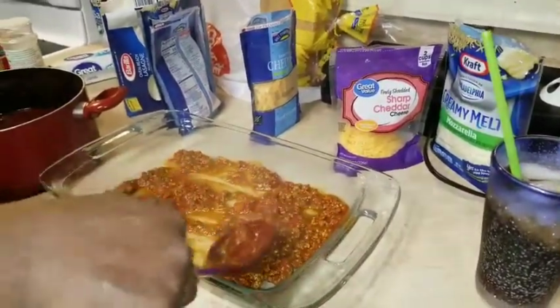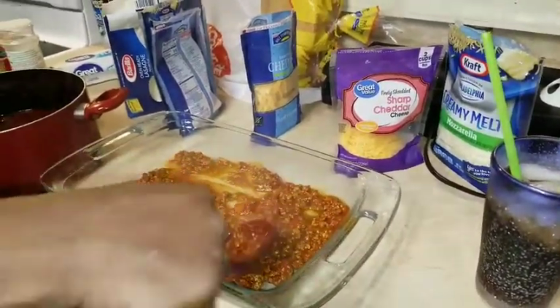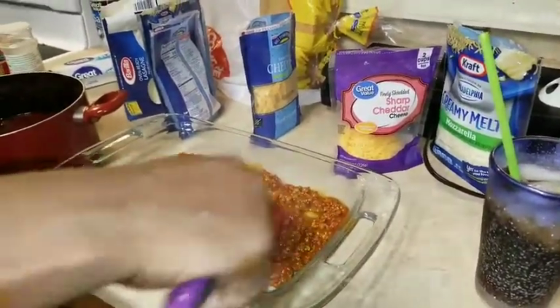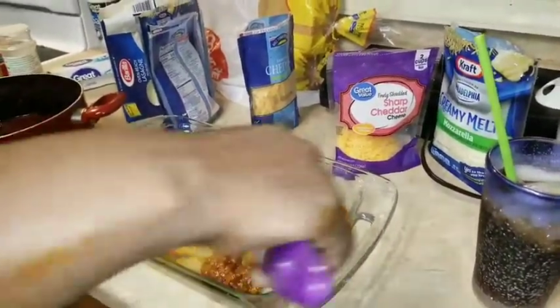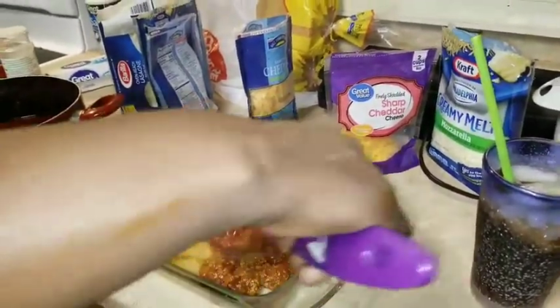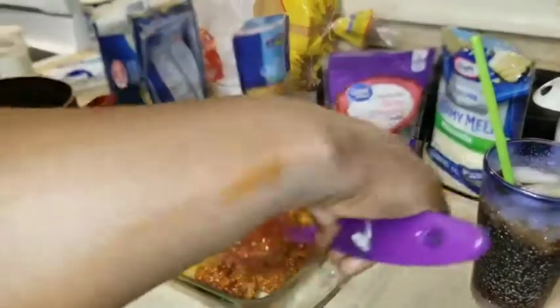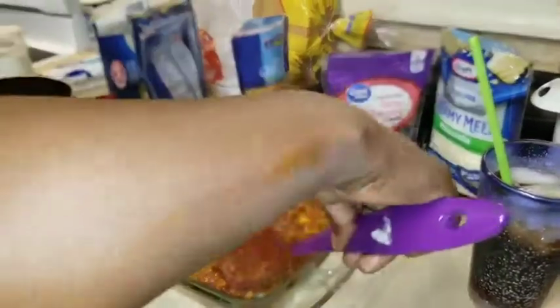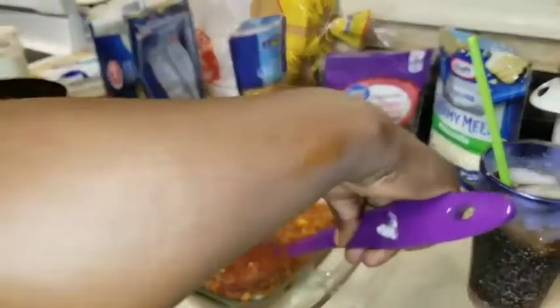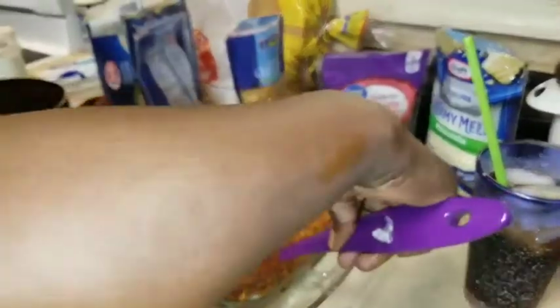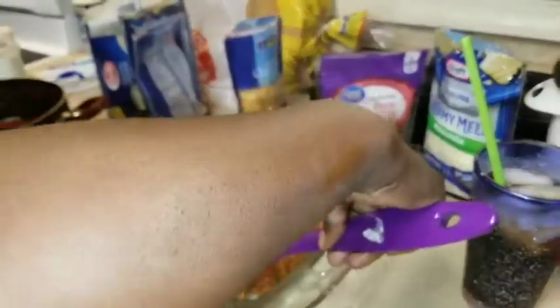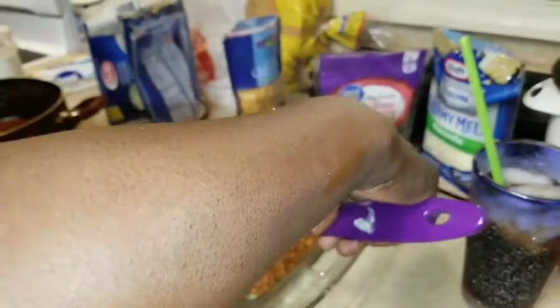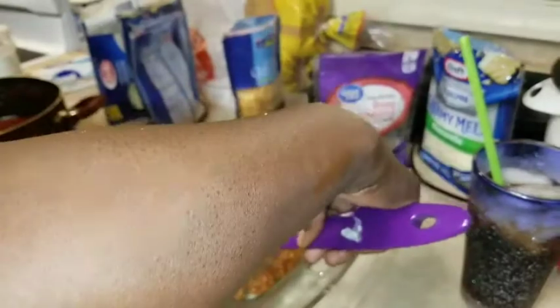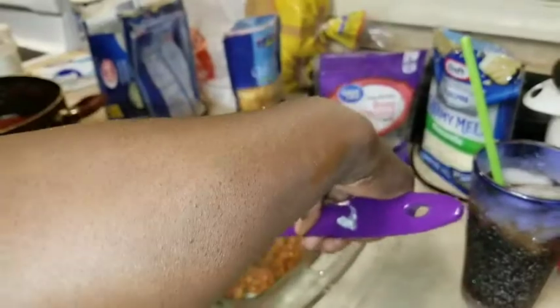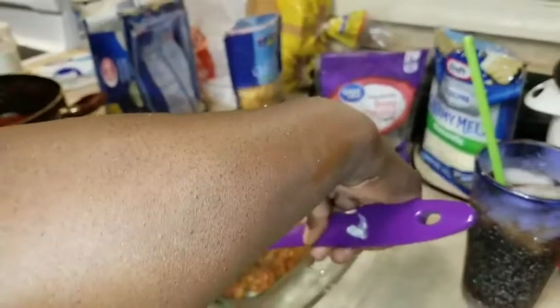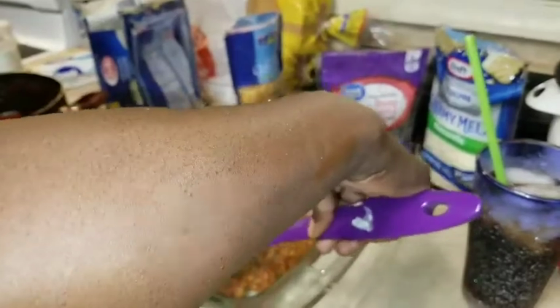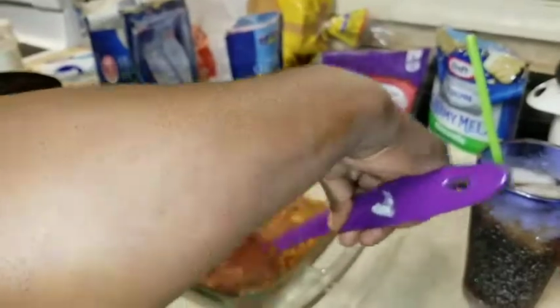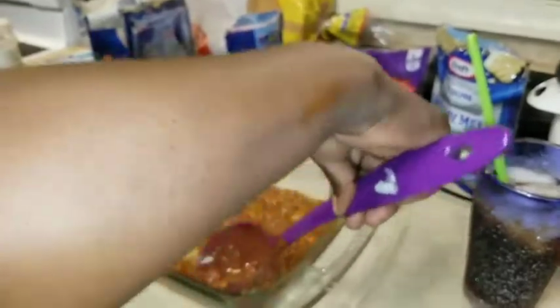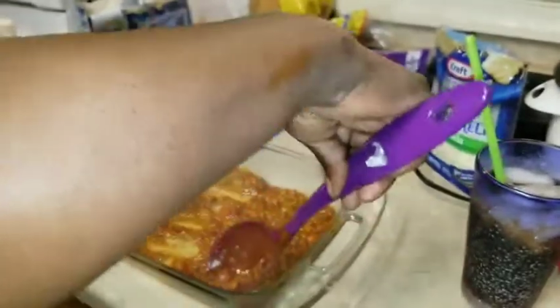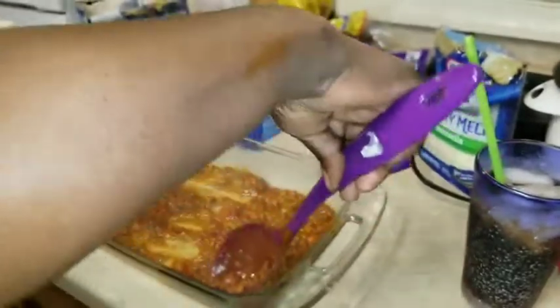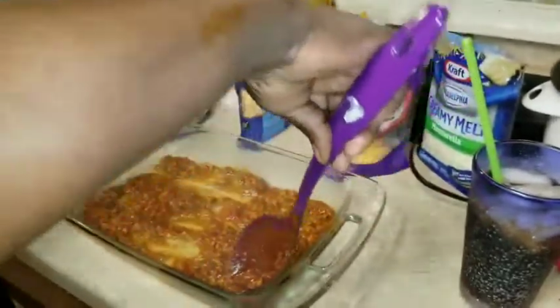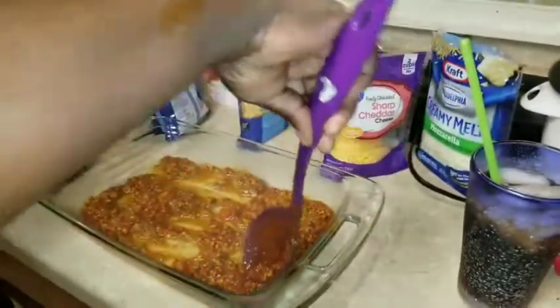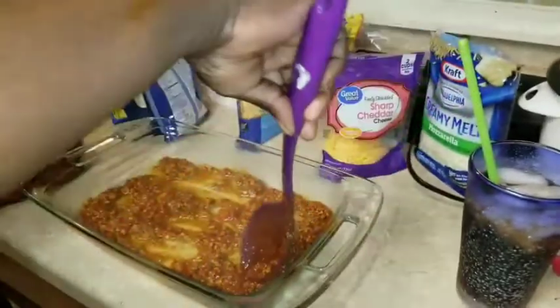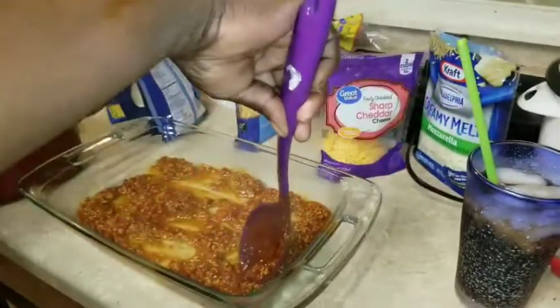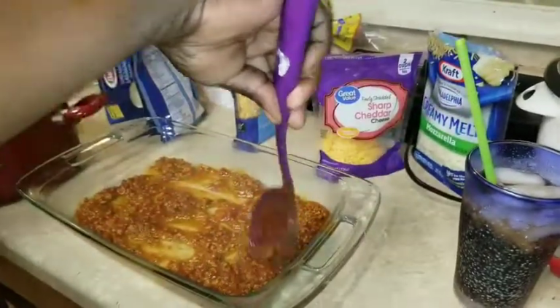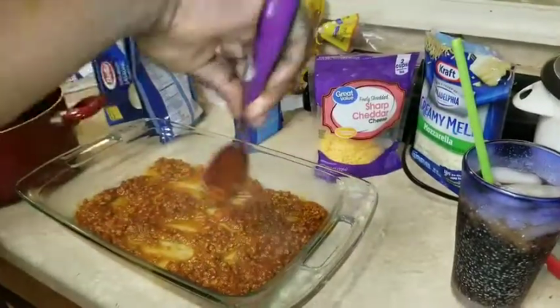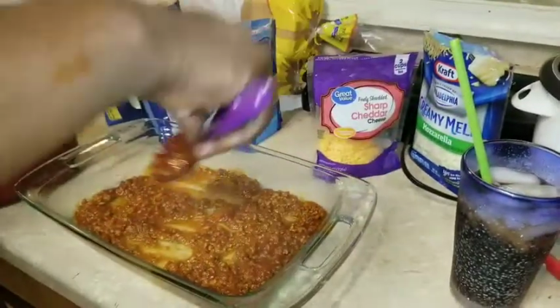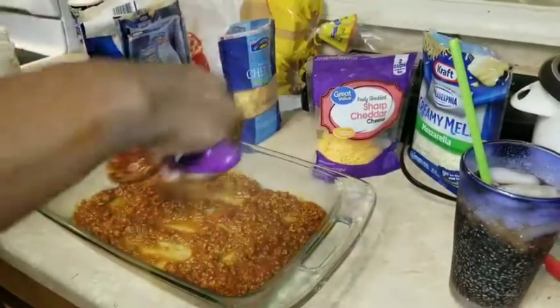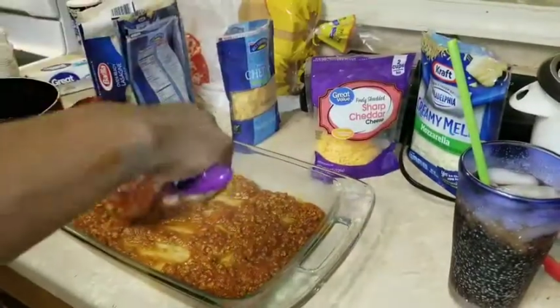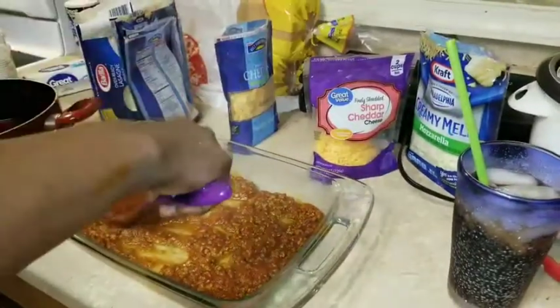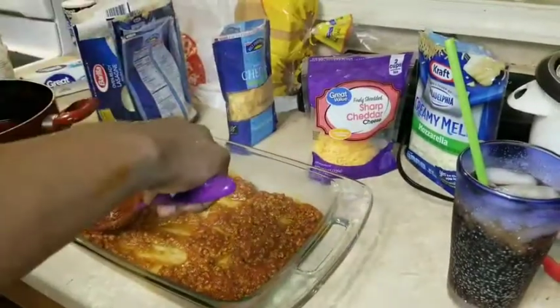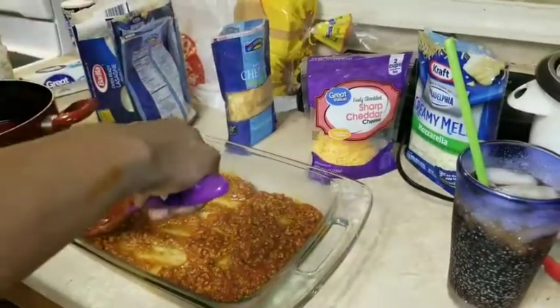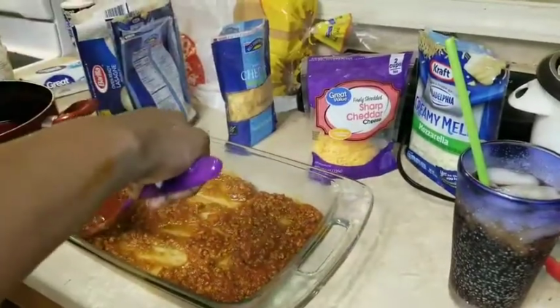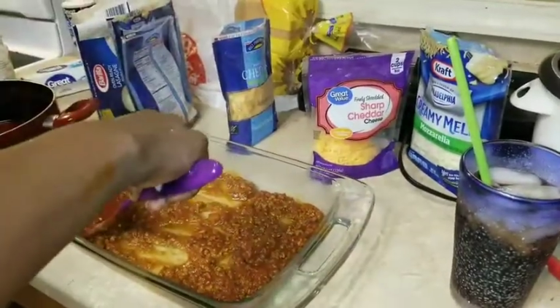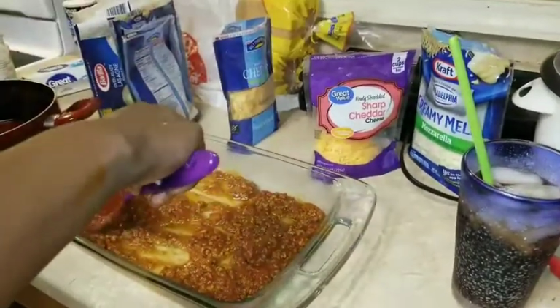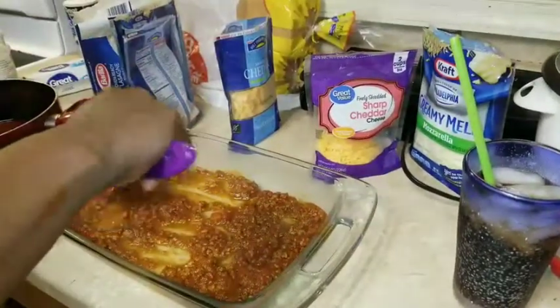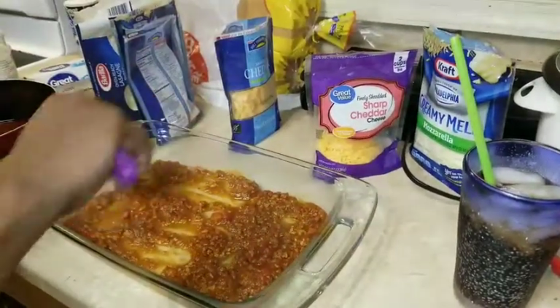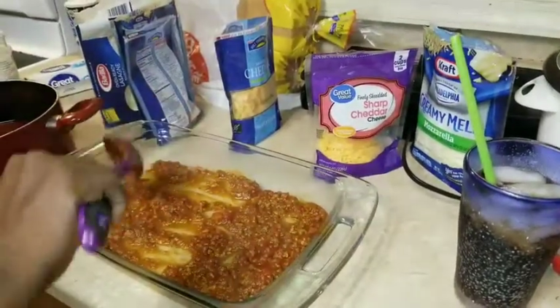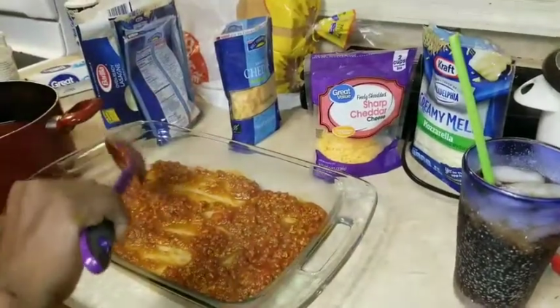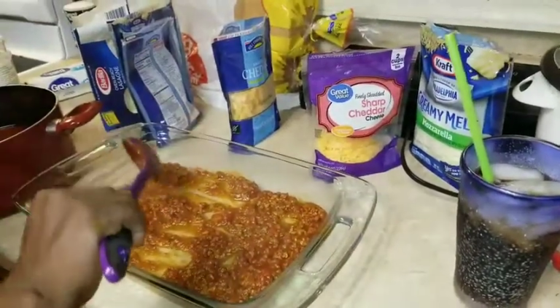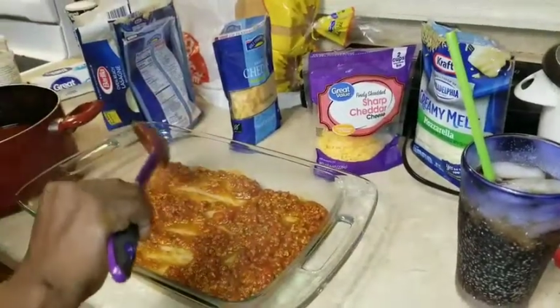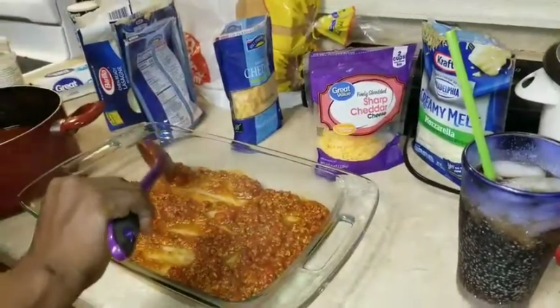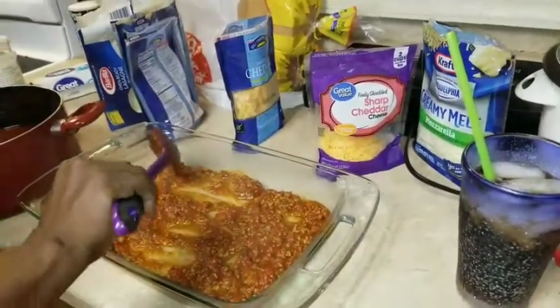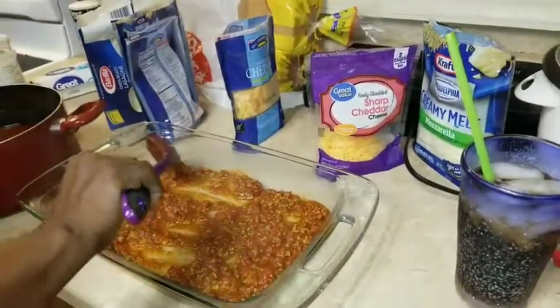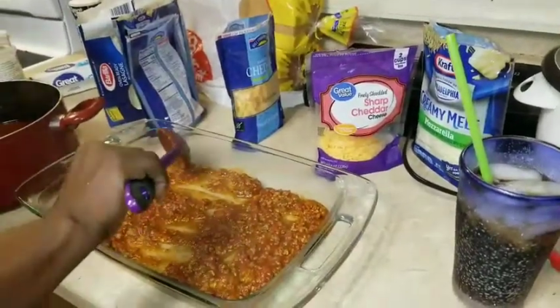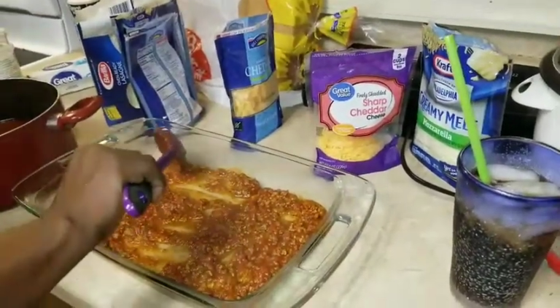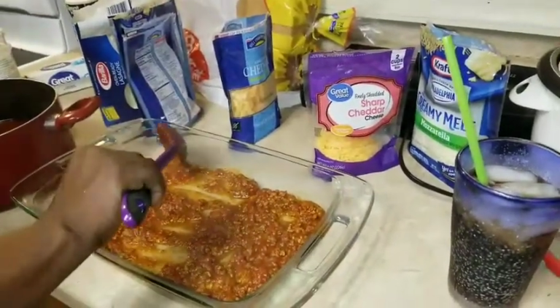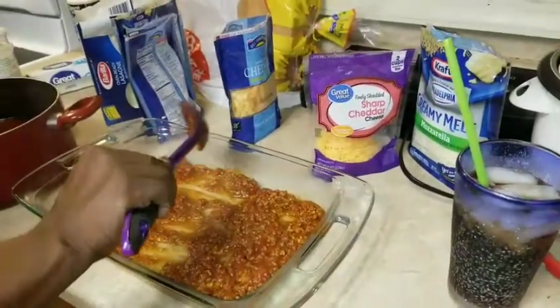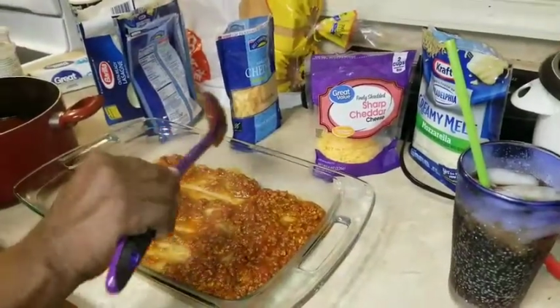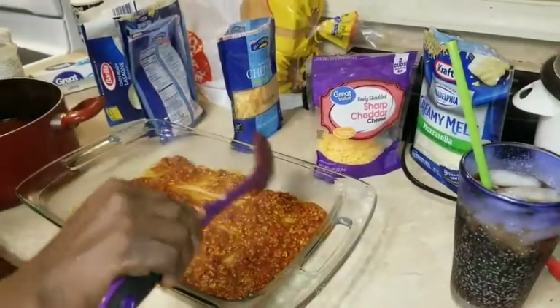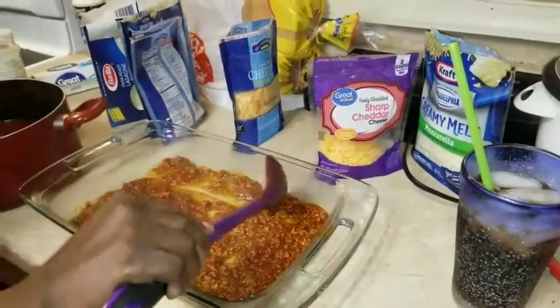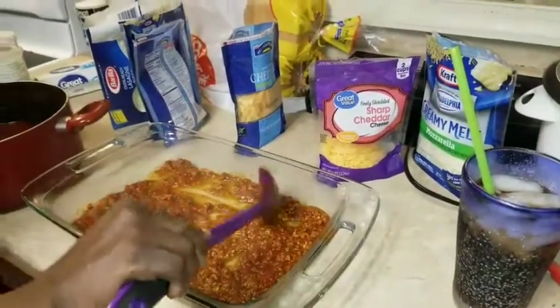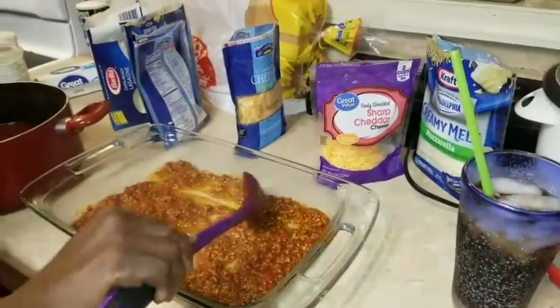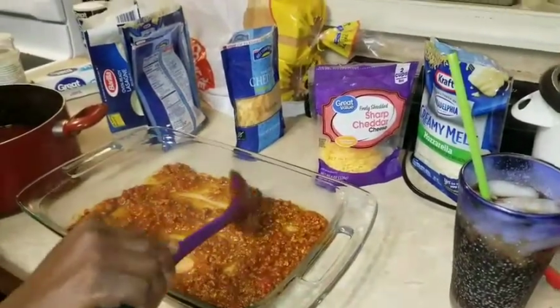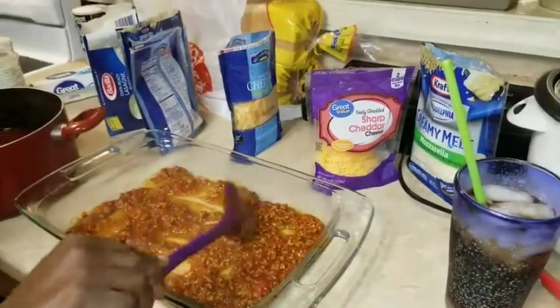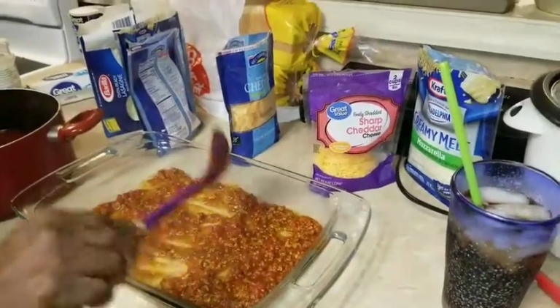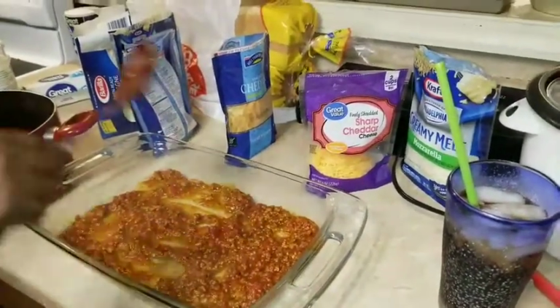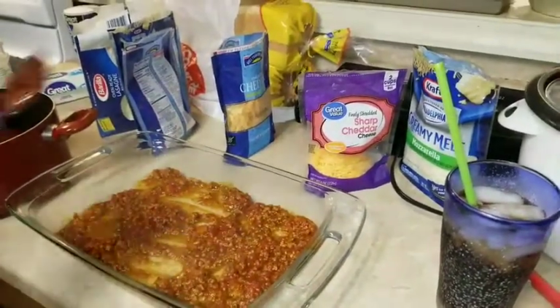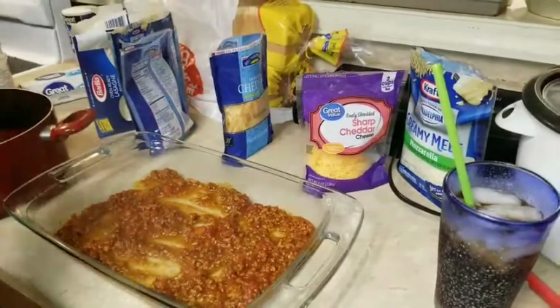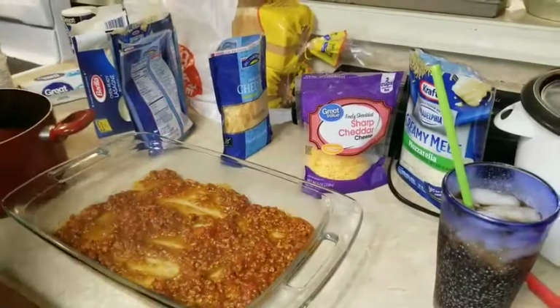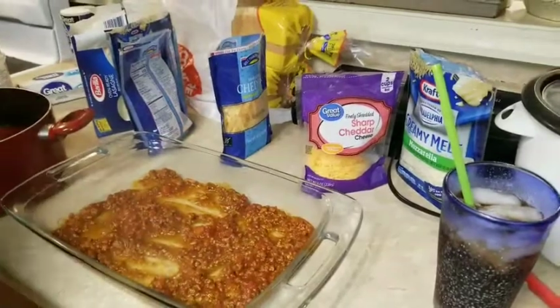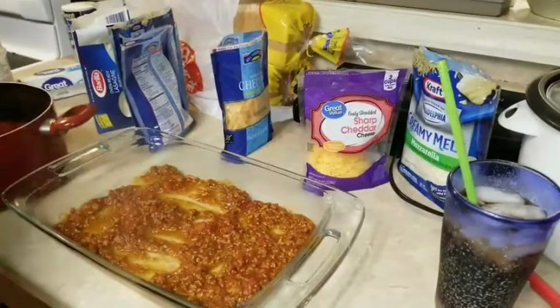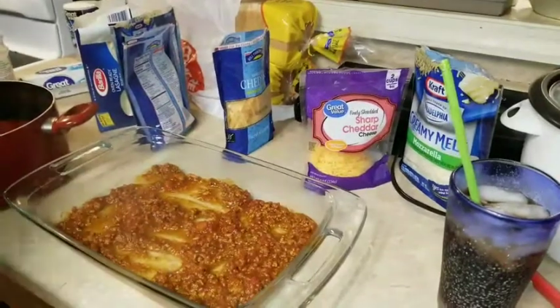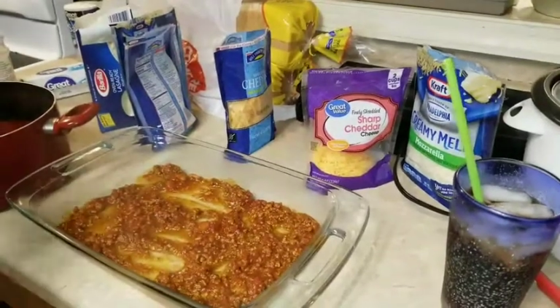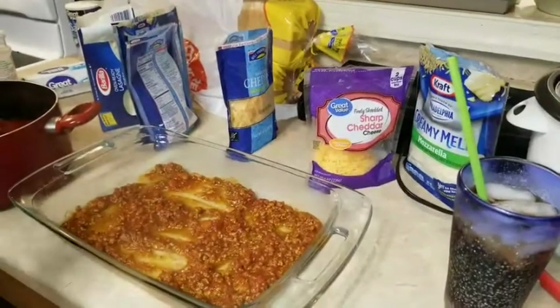My daughter wanted this — my youngest daughter, Molly — so this is what I'm cooking tonight.